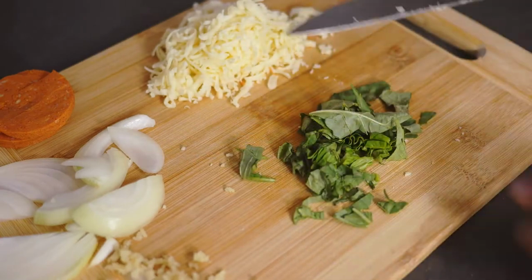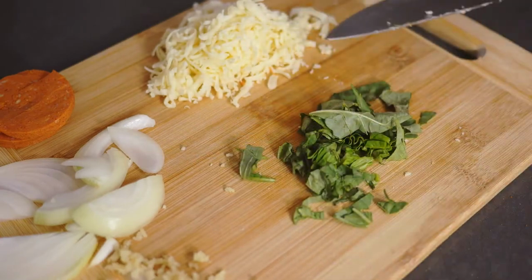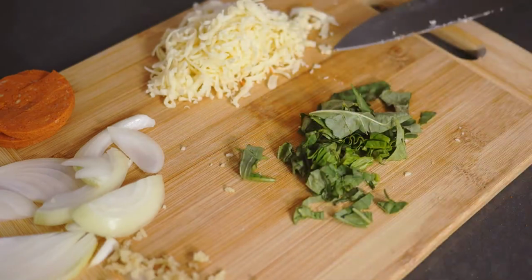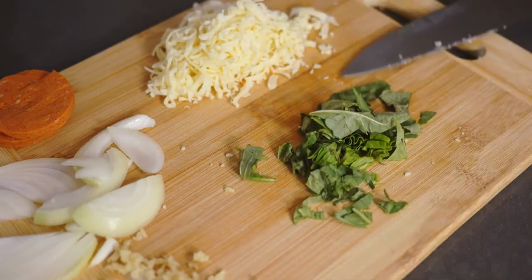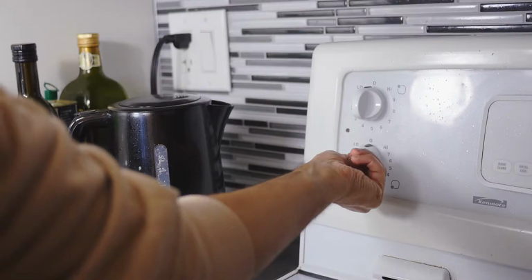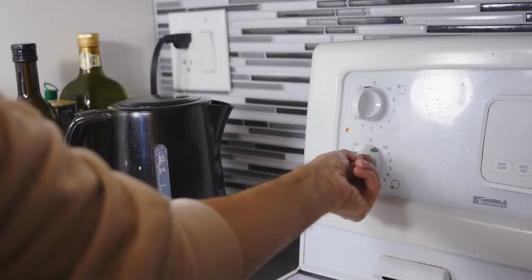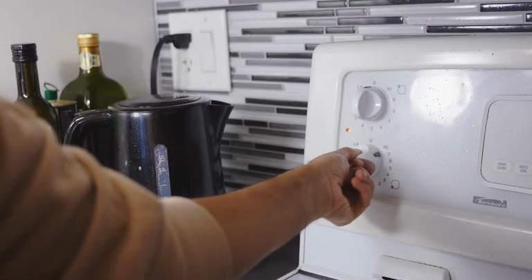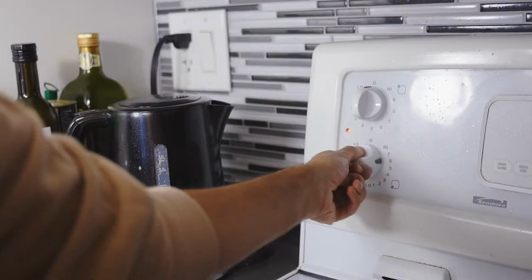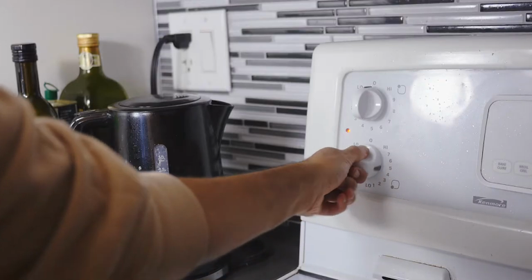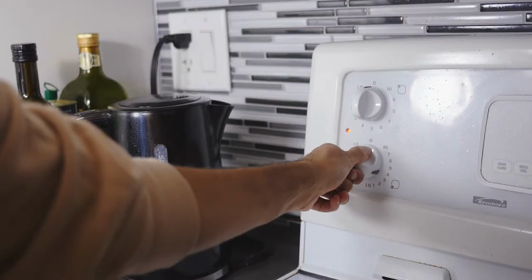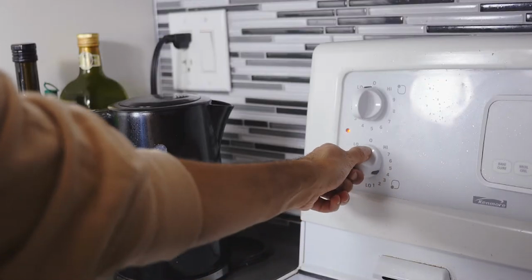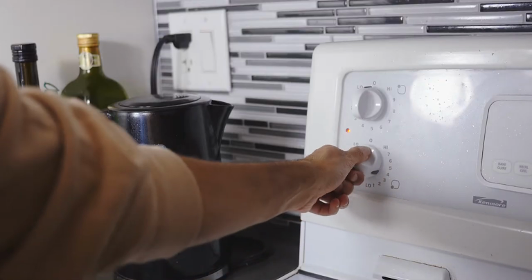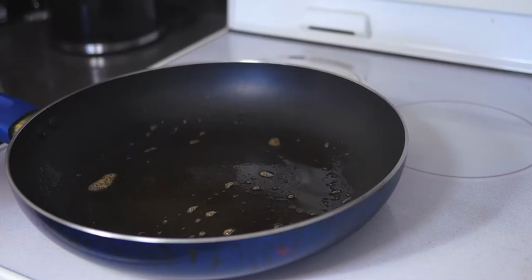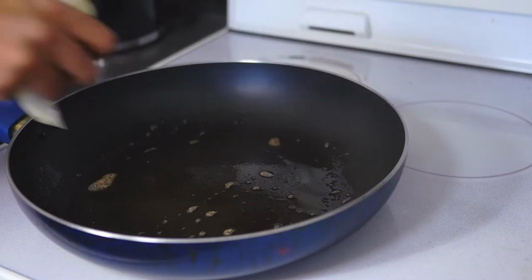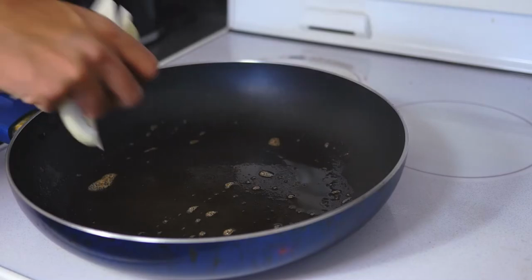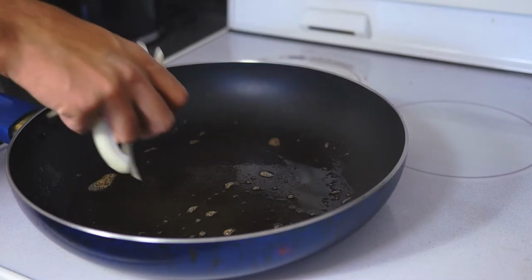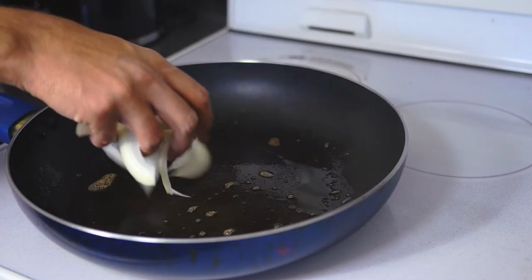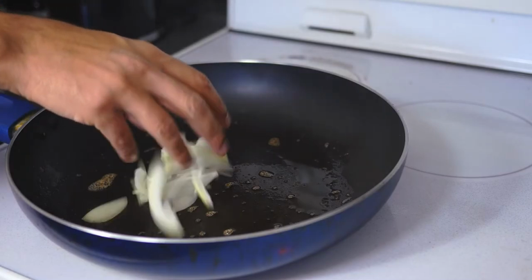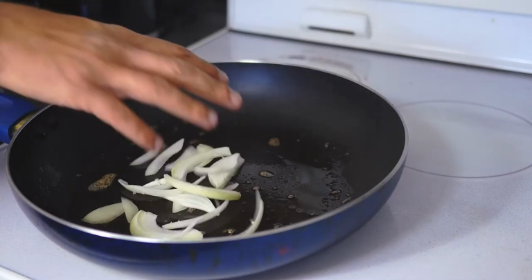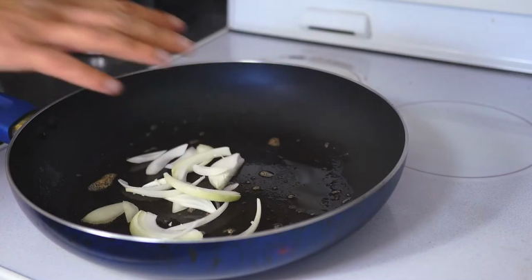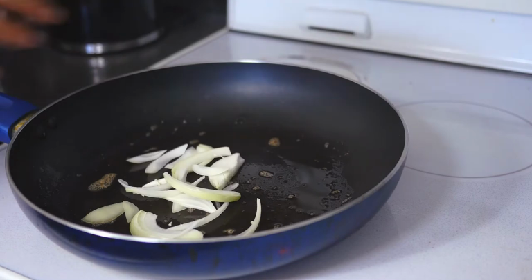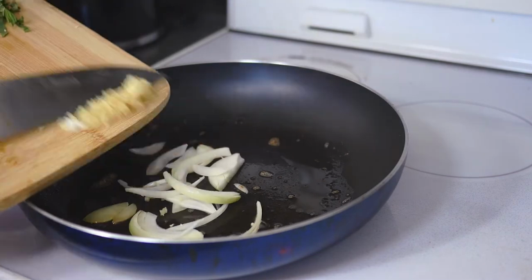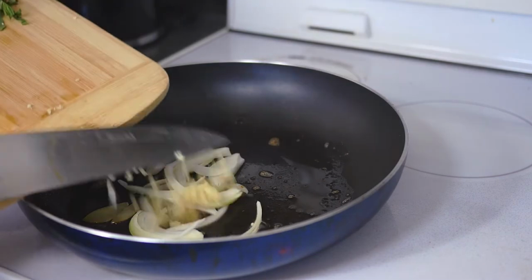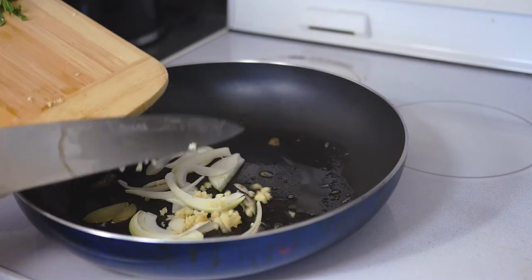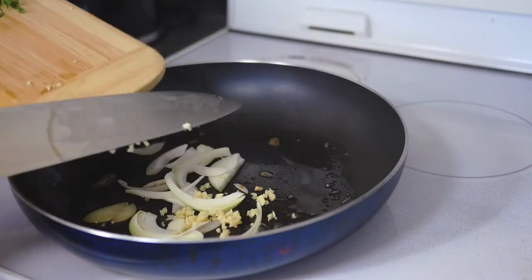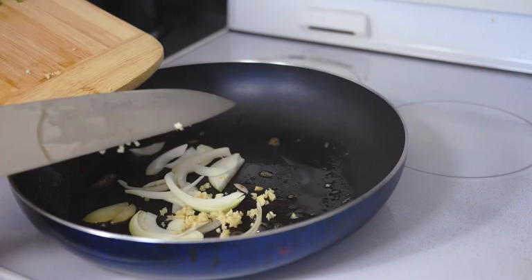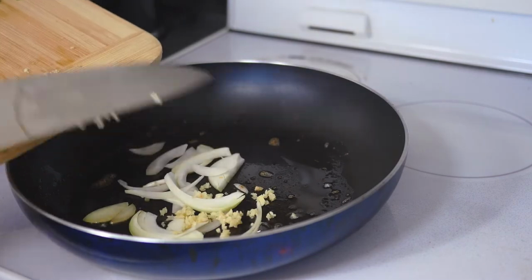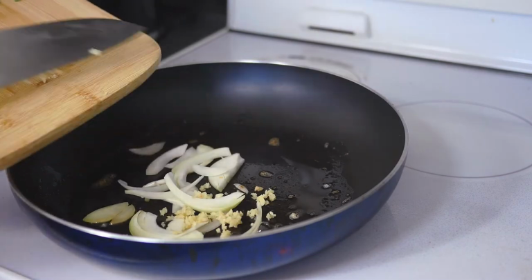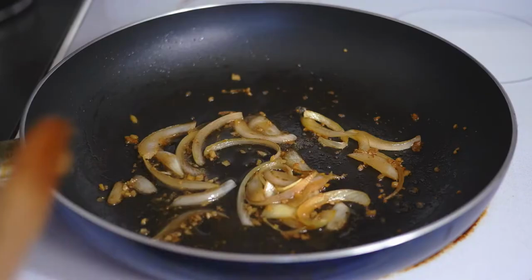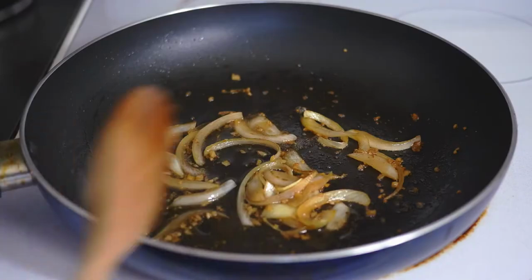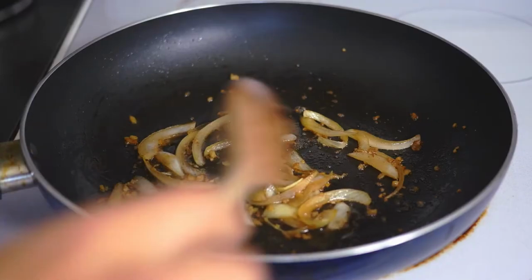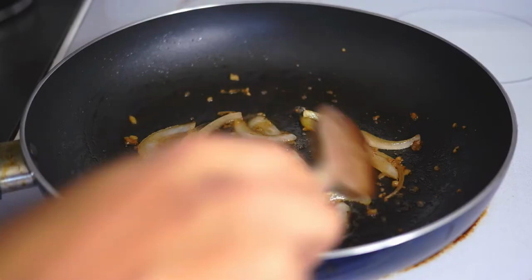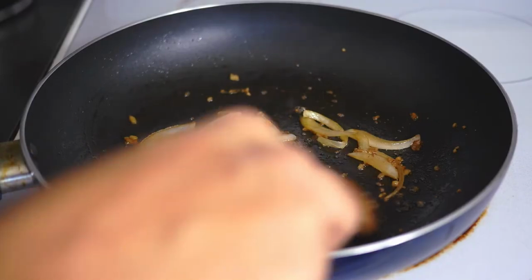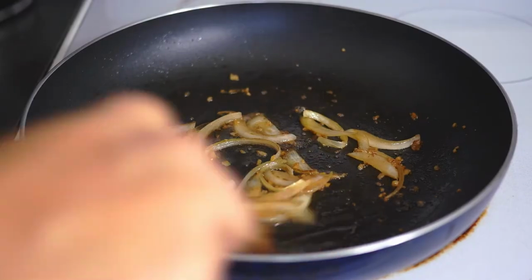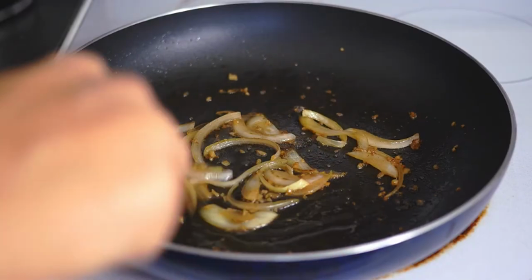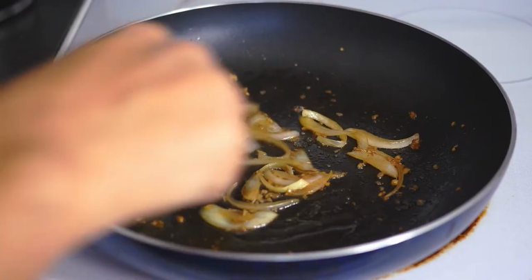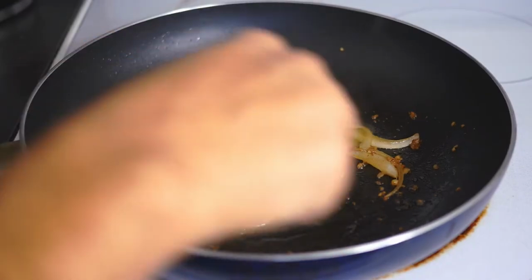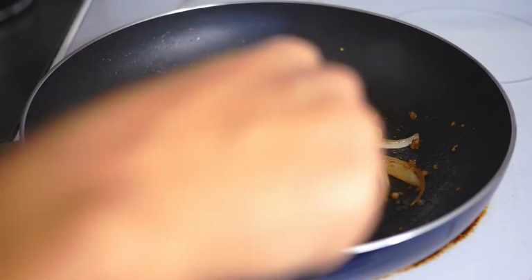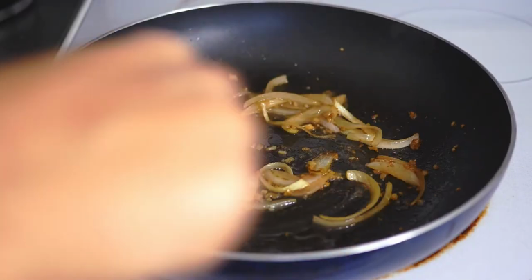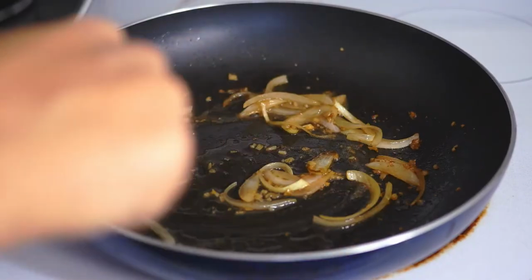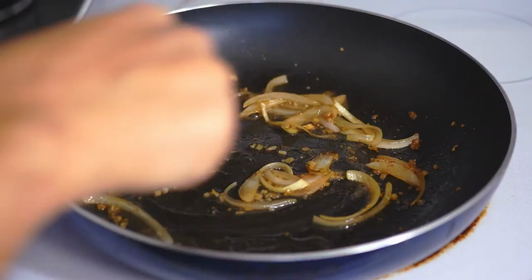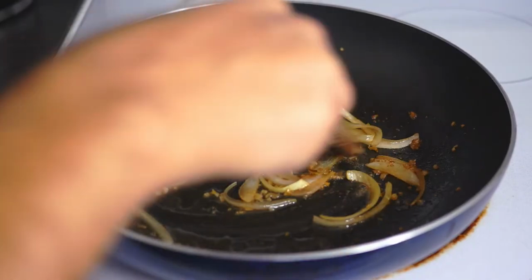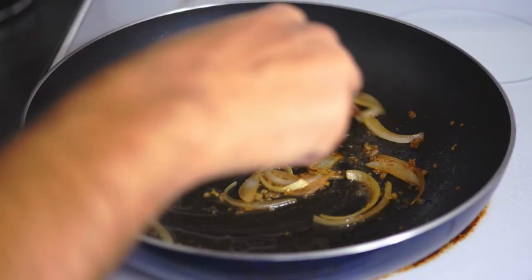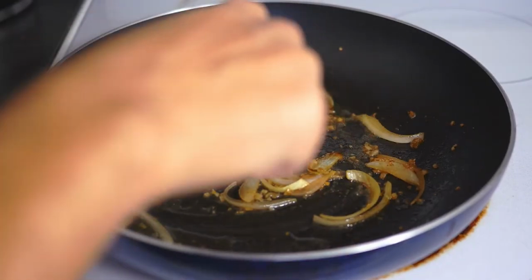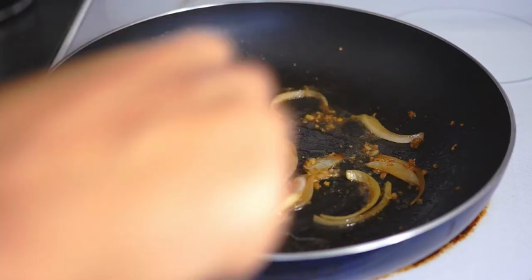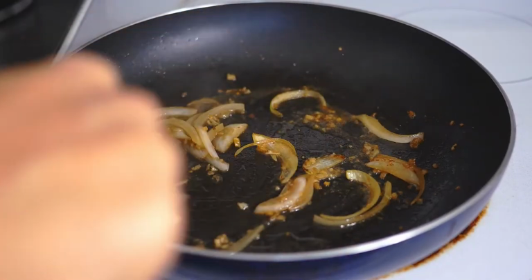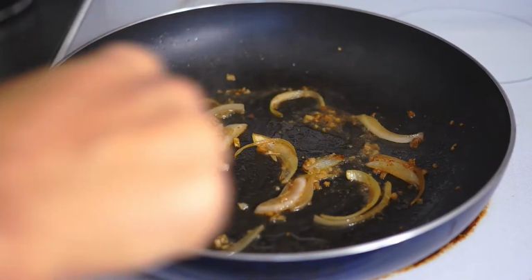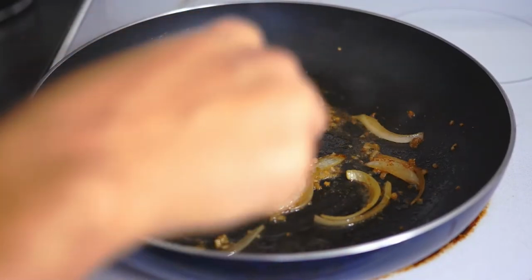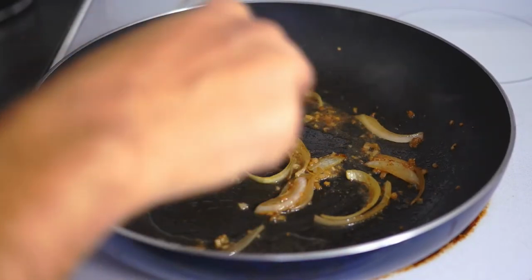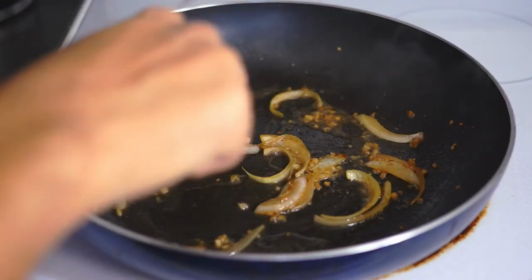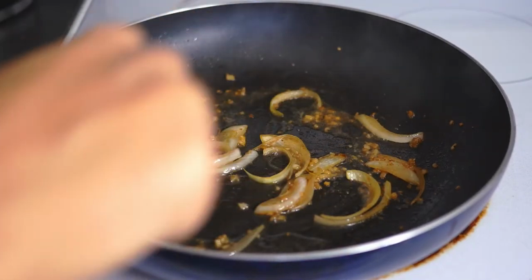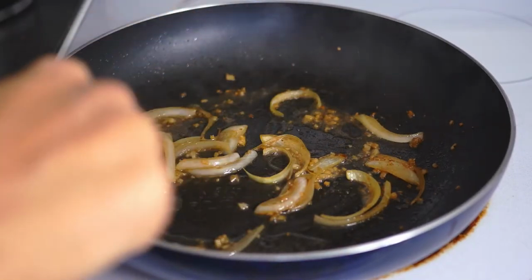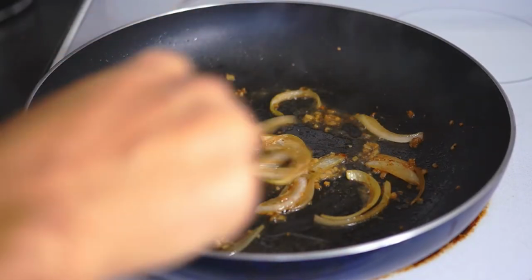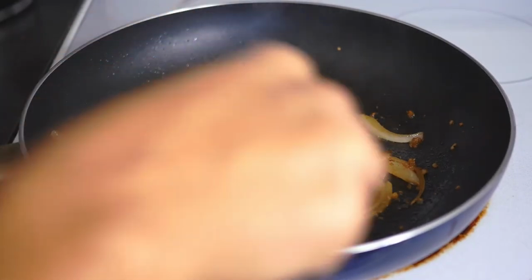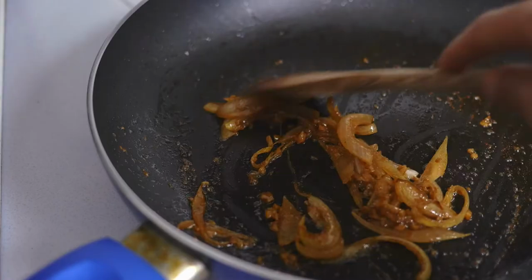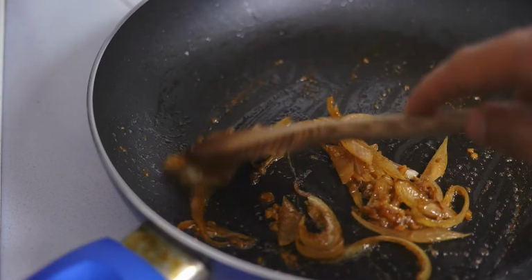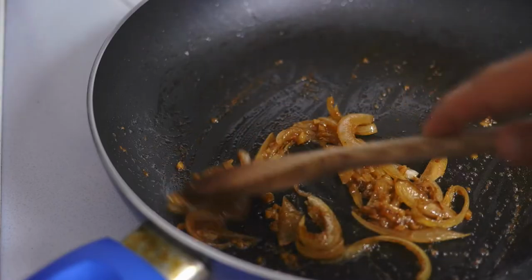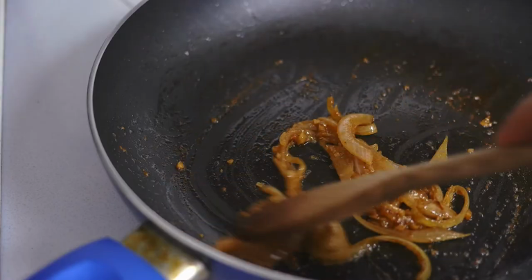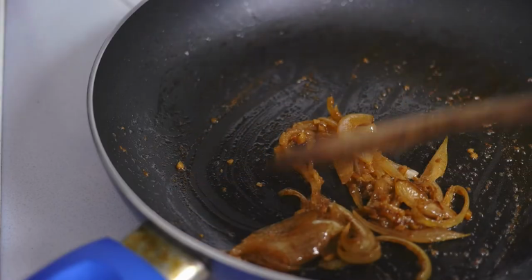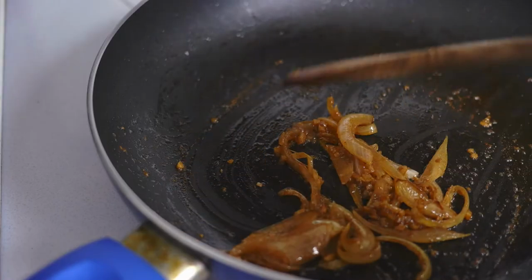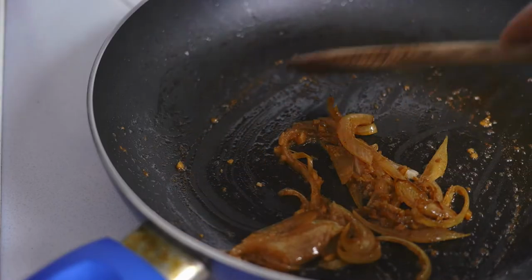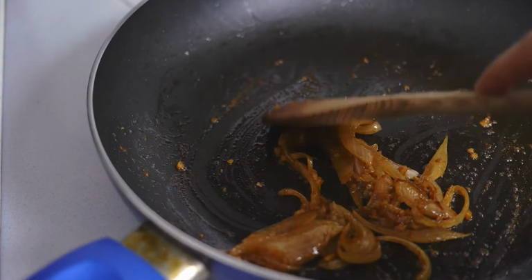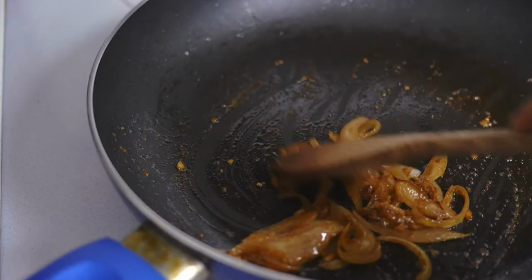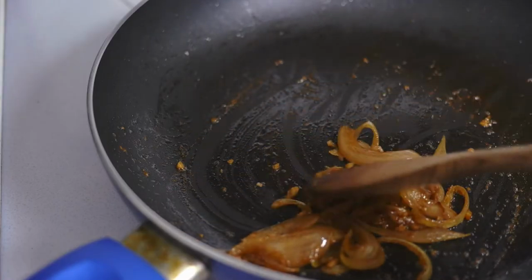Set a pan on medium low, add in a tablespoon of oil, then throw in your onions and garlic. Caramelize them until brown, soft and sweet.